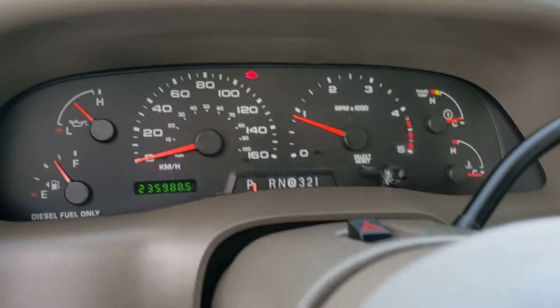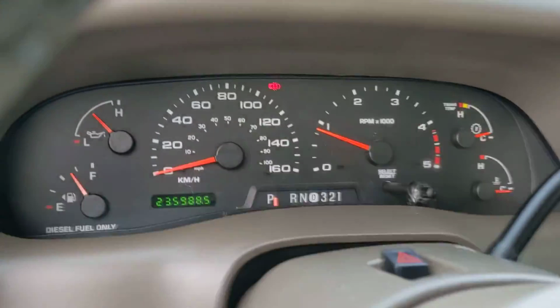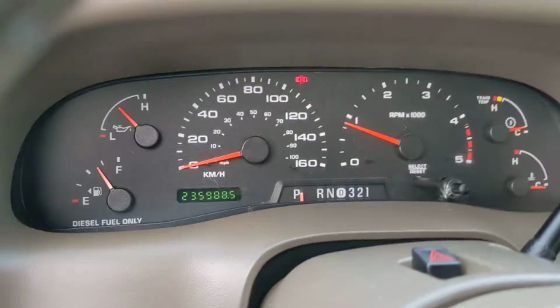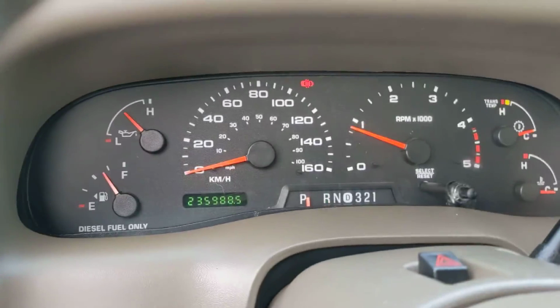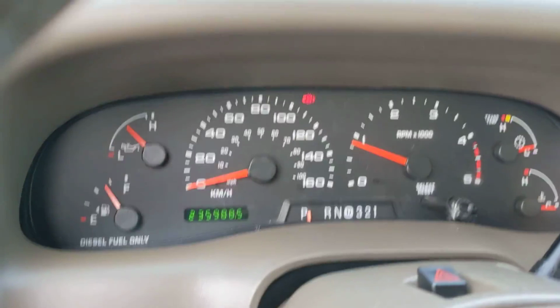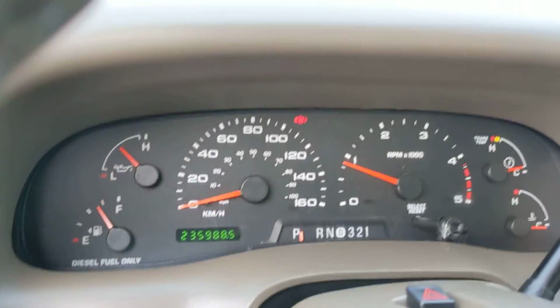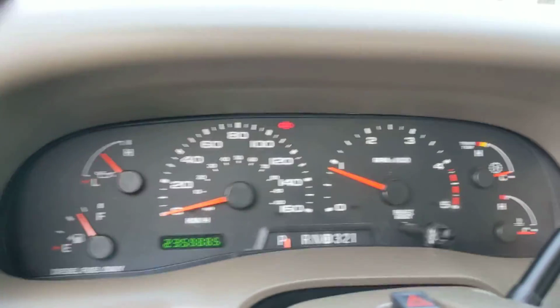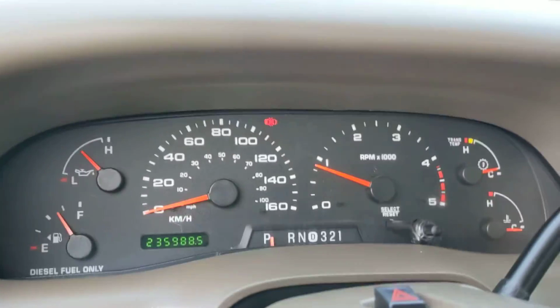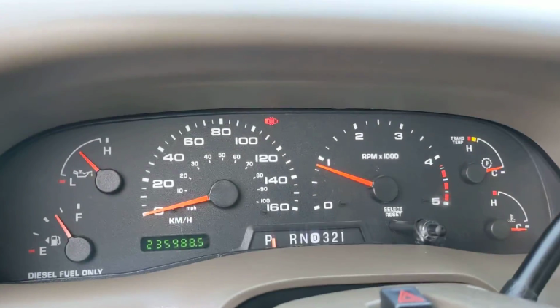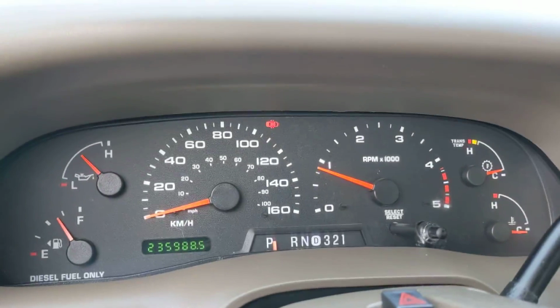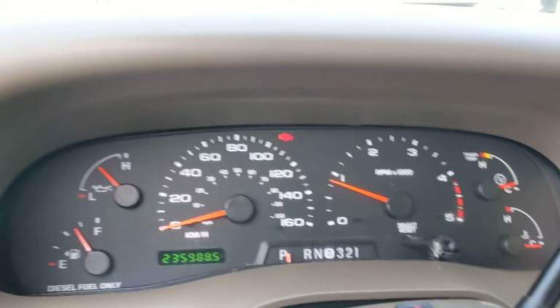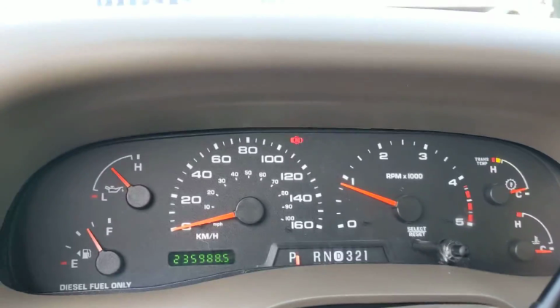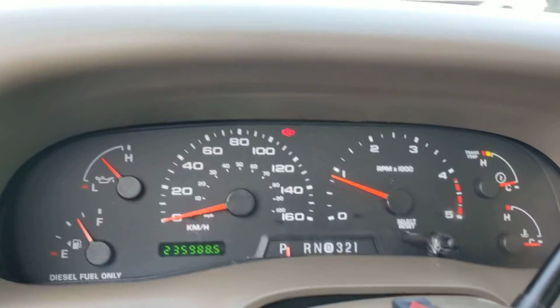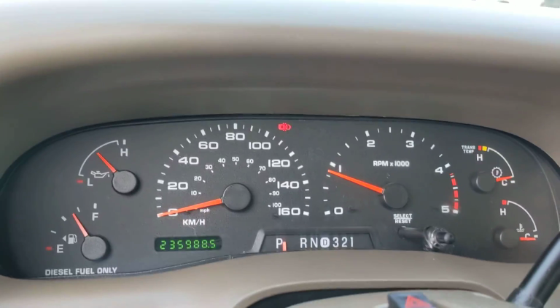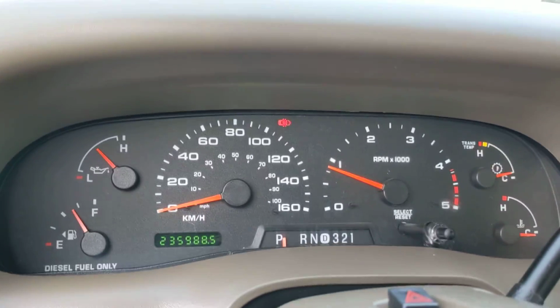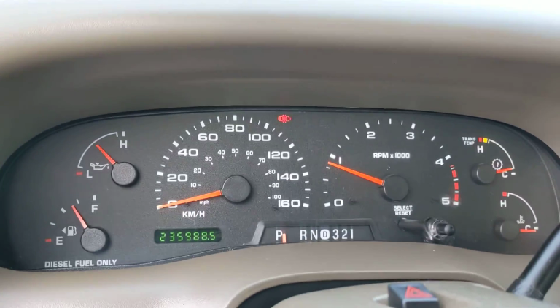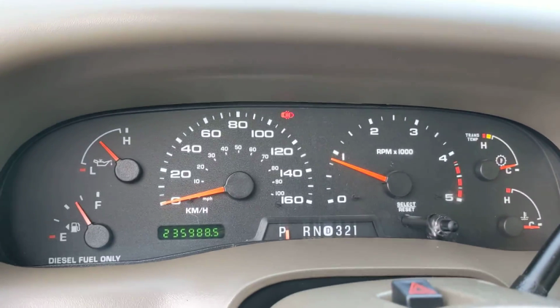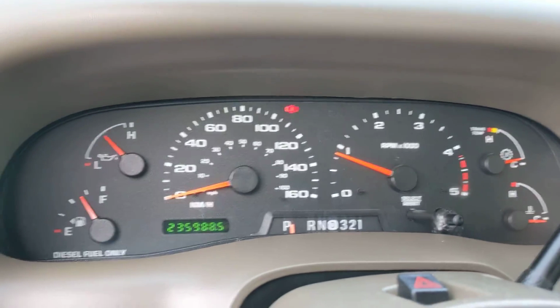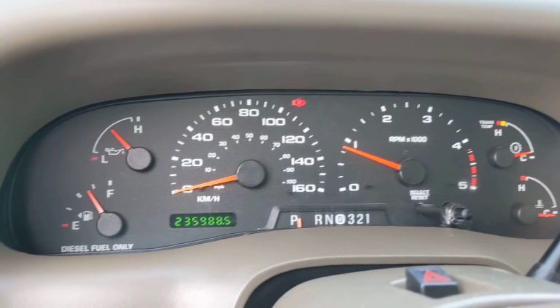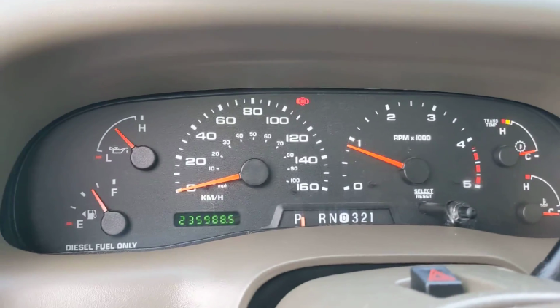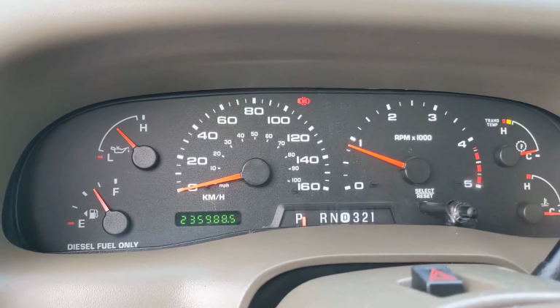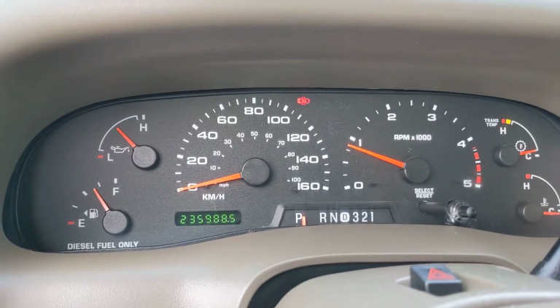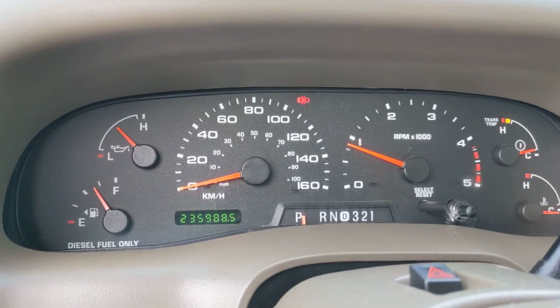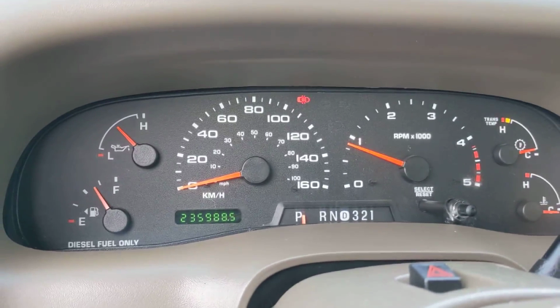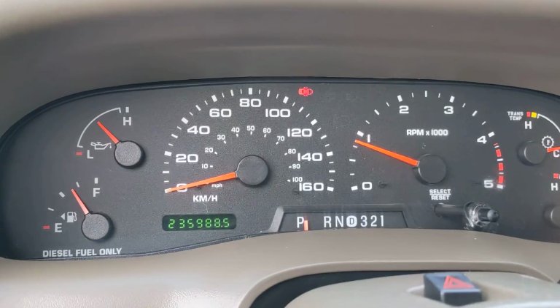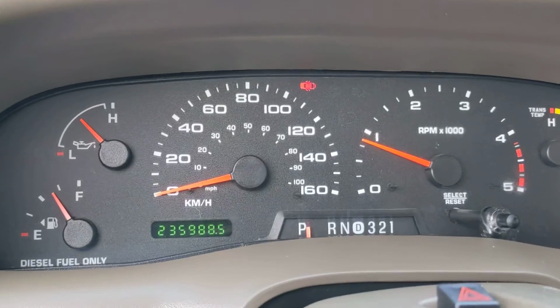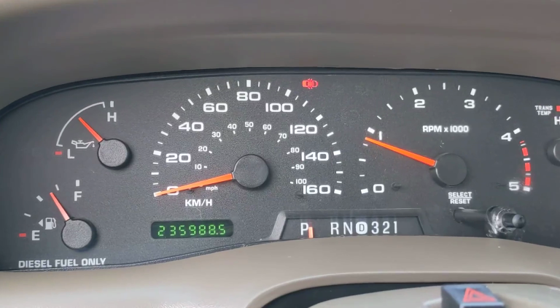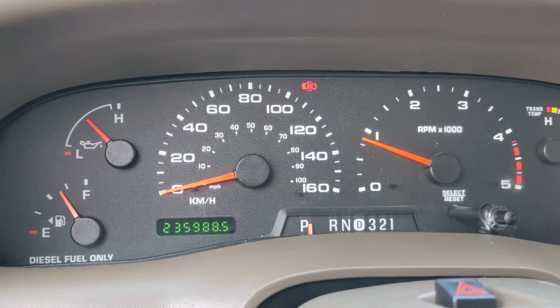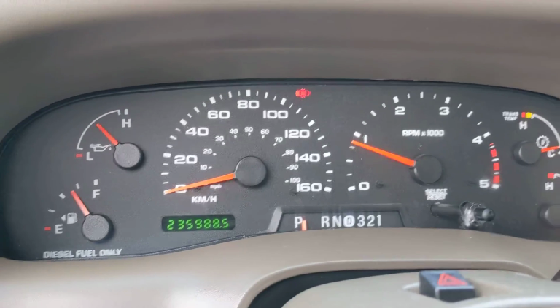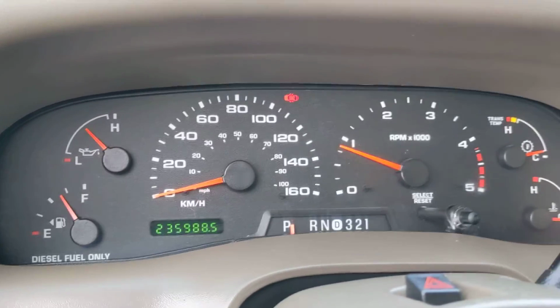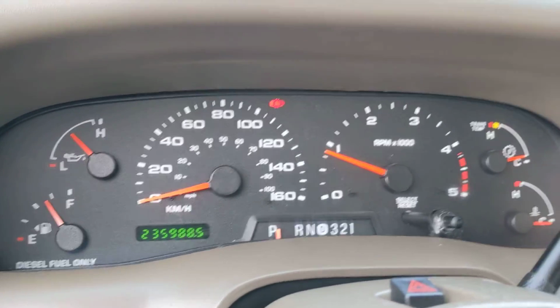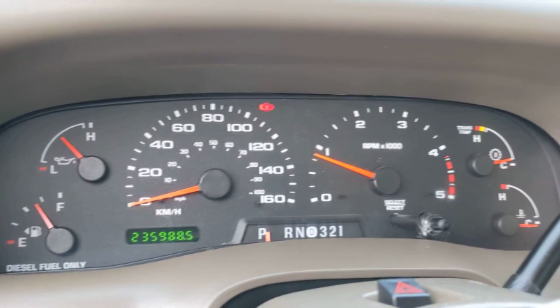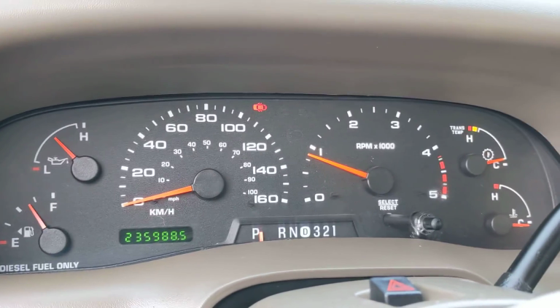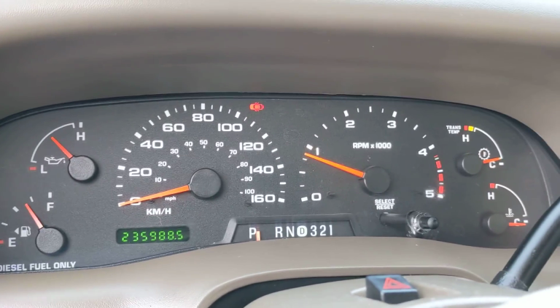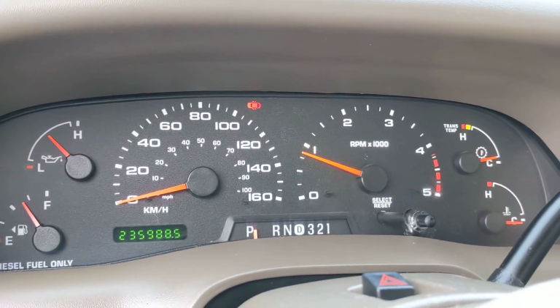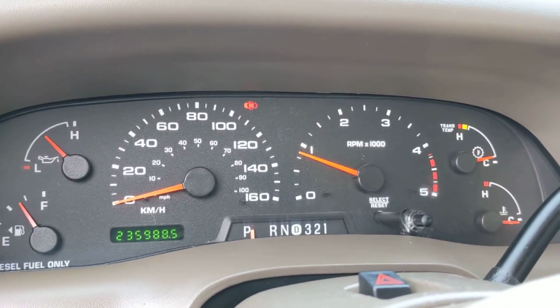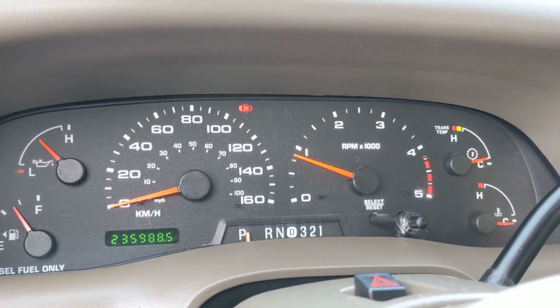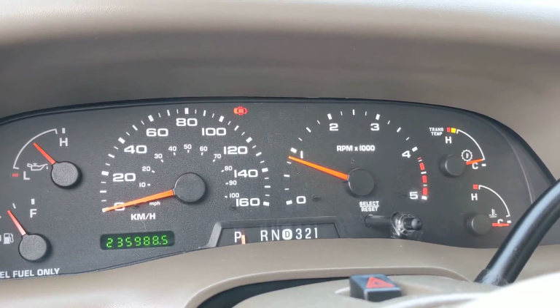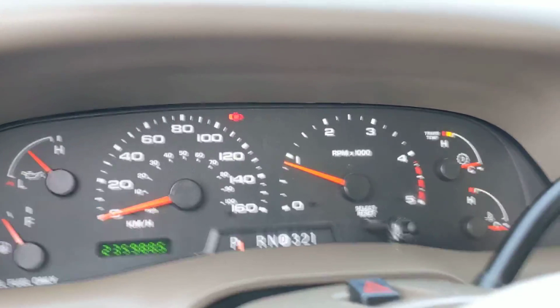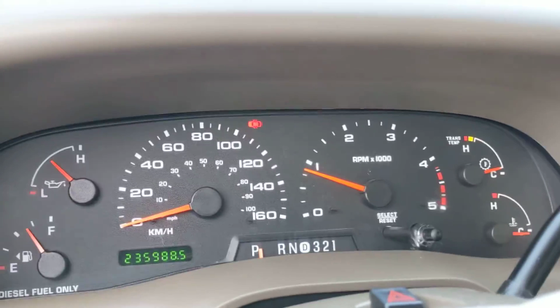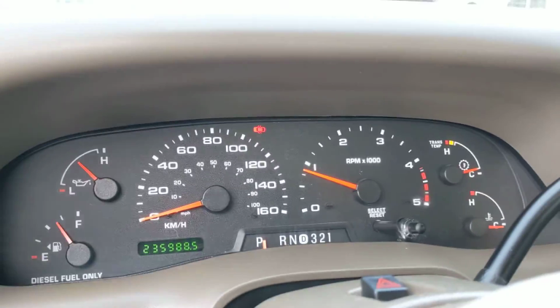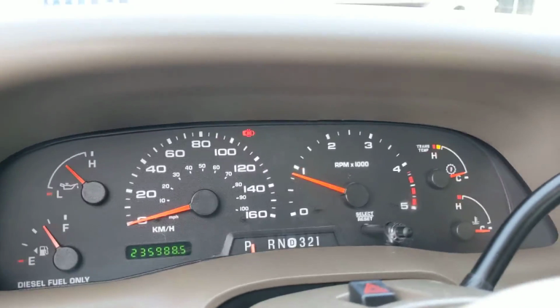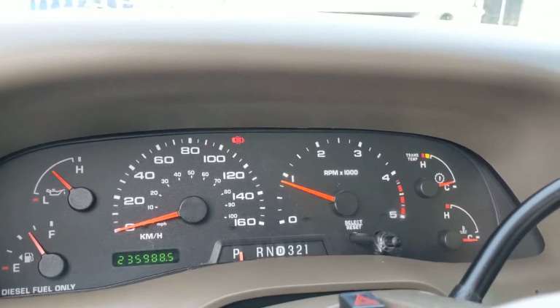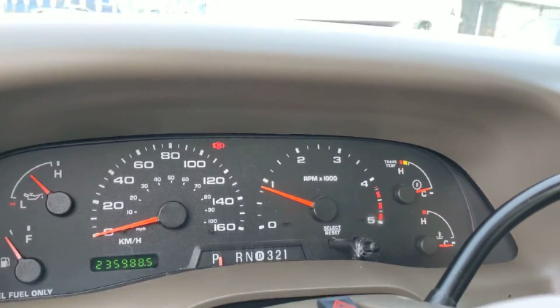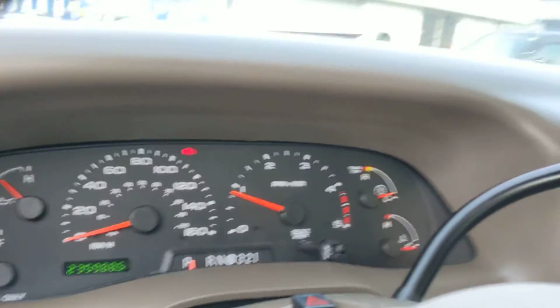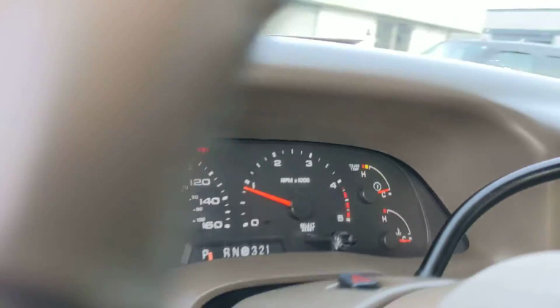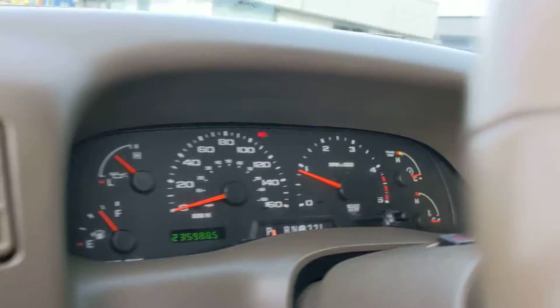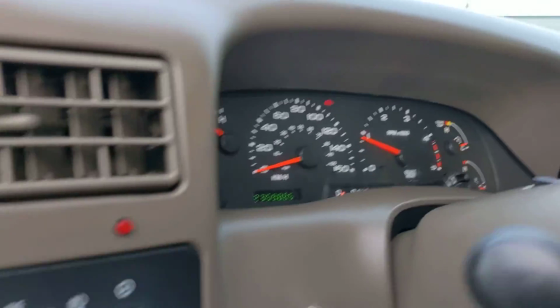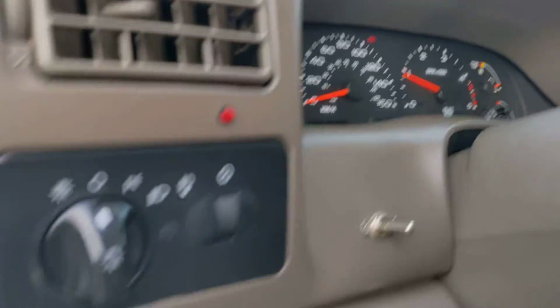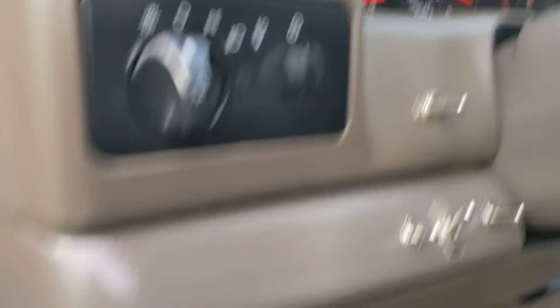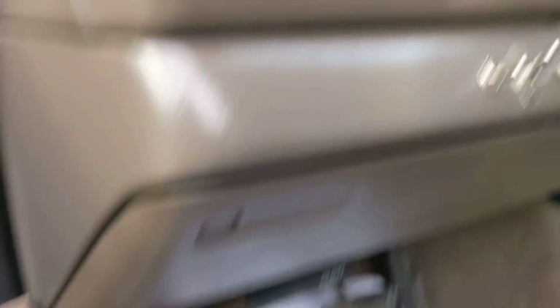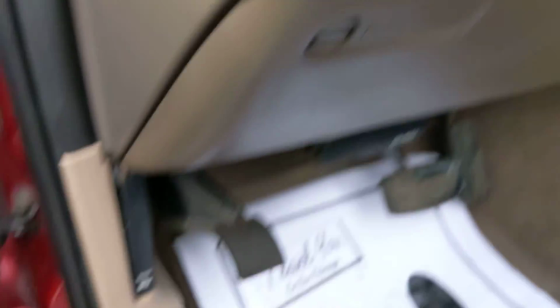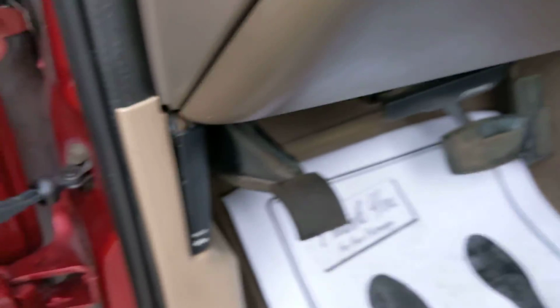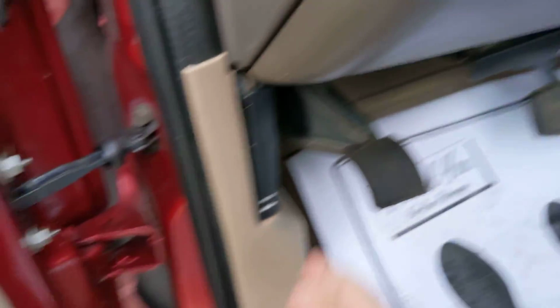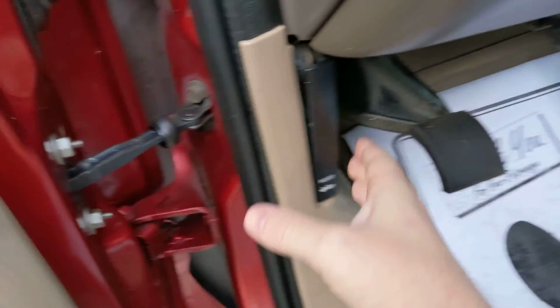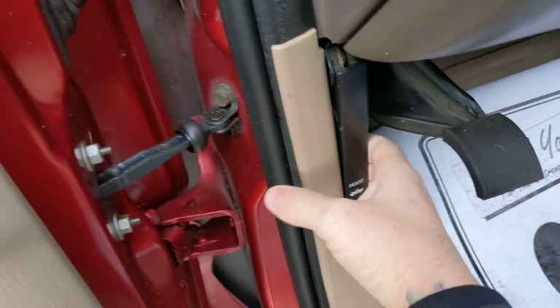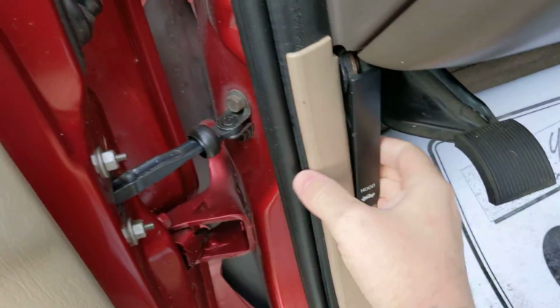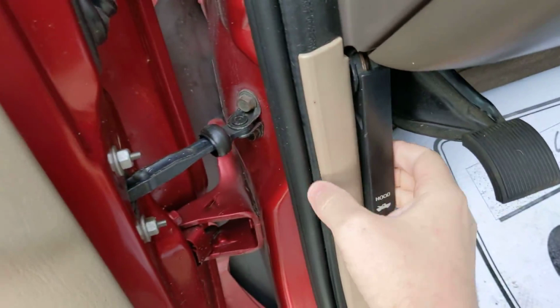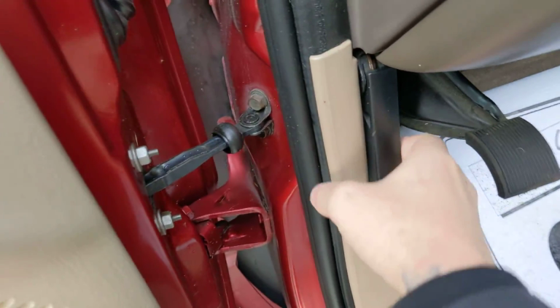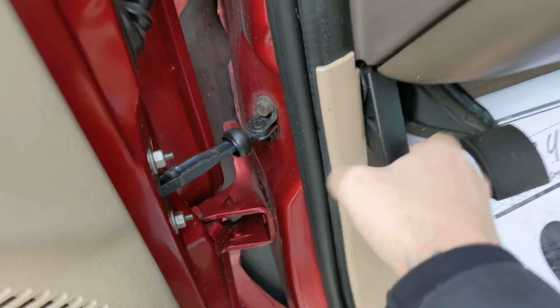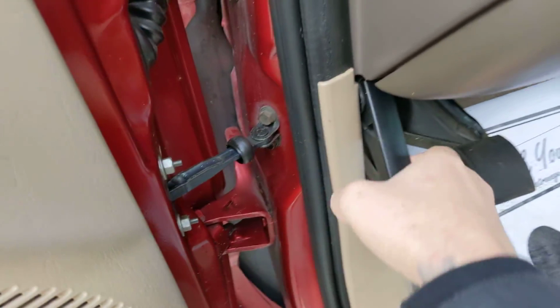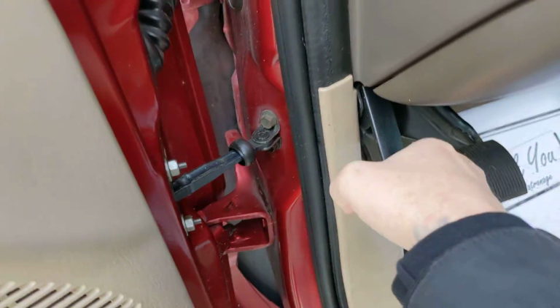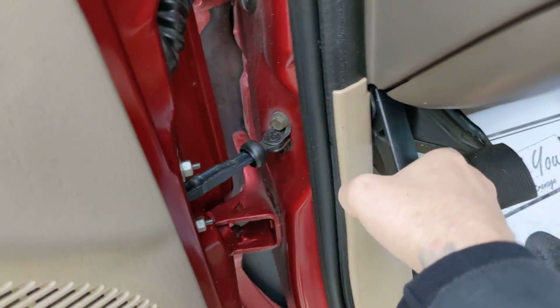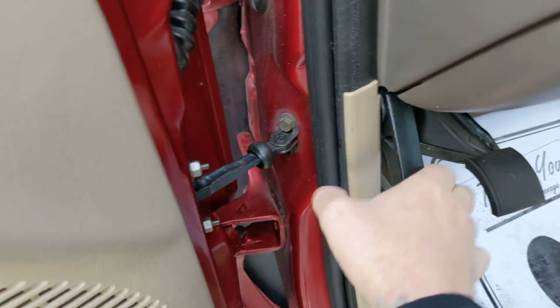Looking at the dash, we got 235. And I'll pop the hood for you as well.